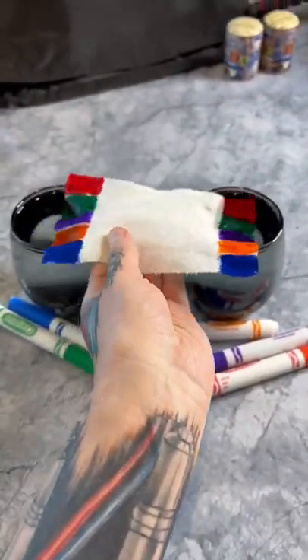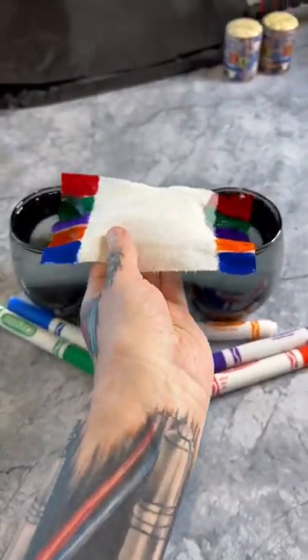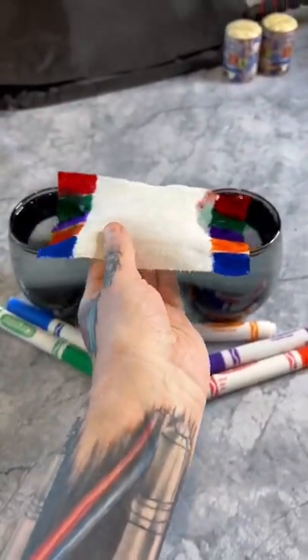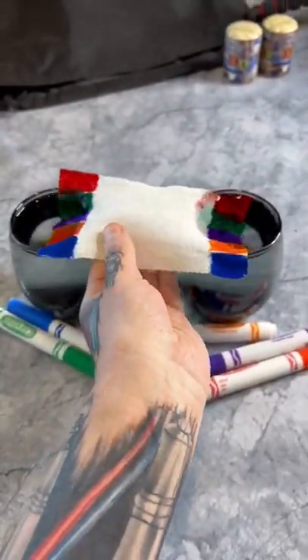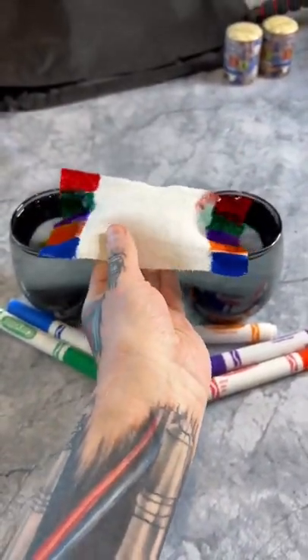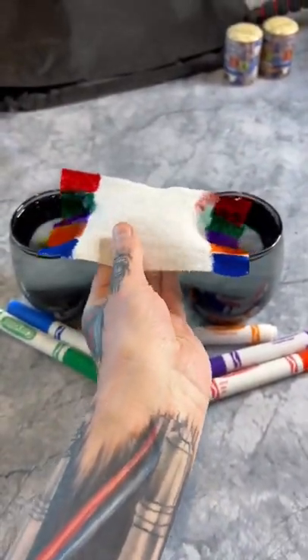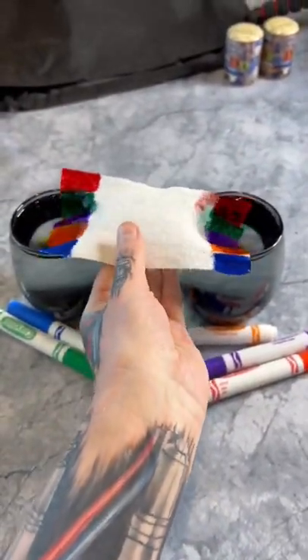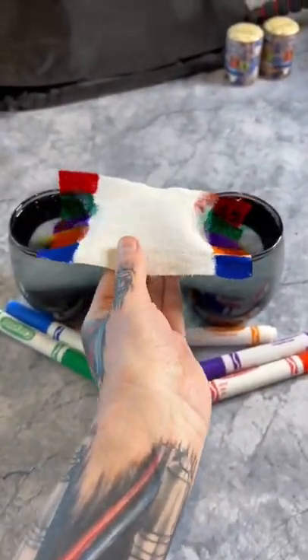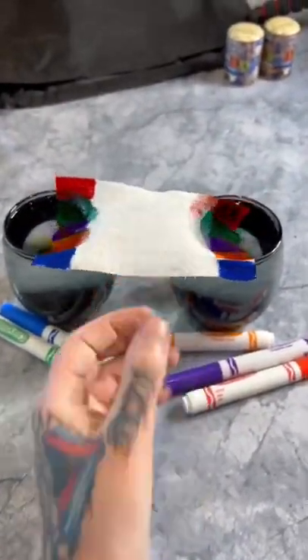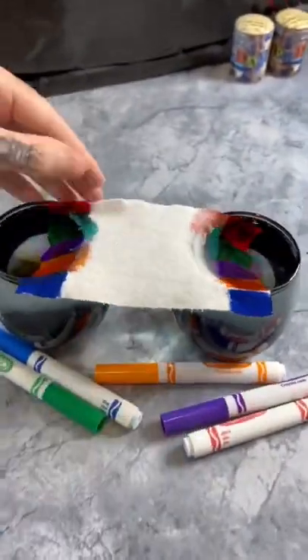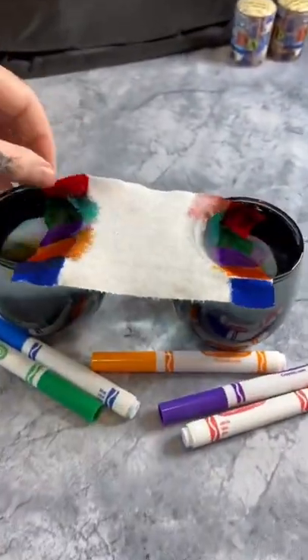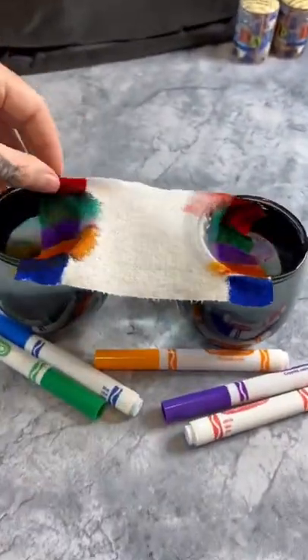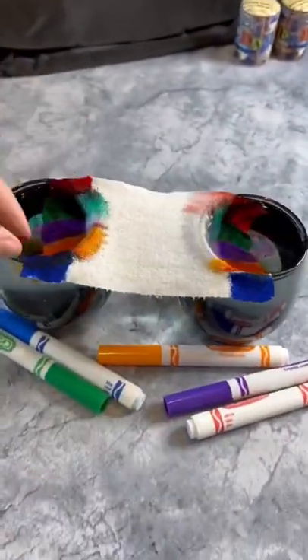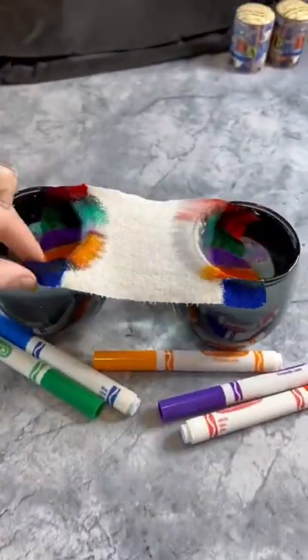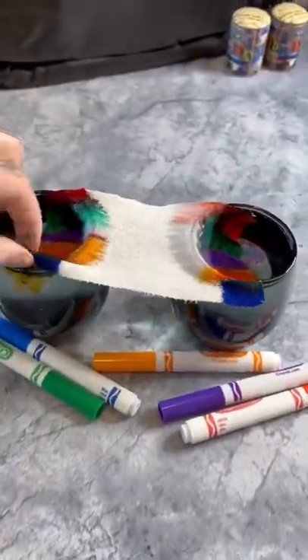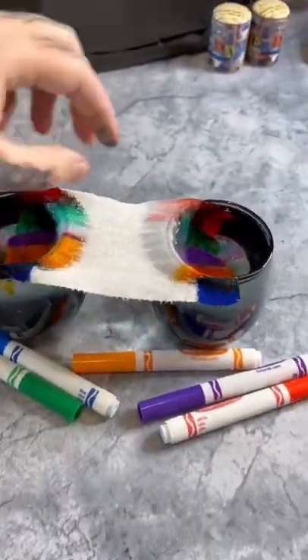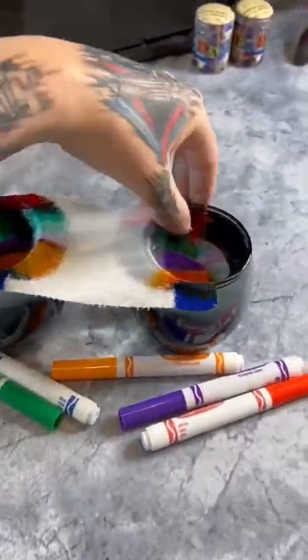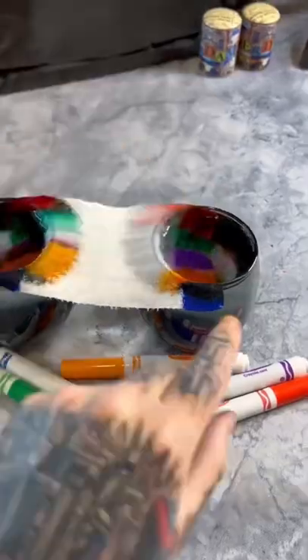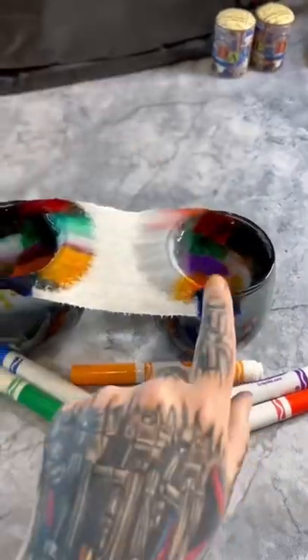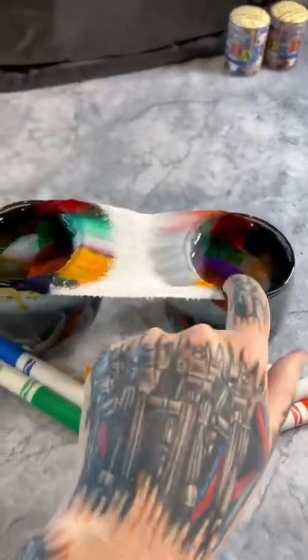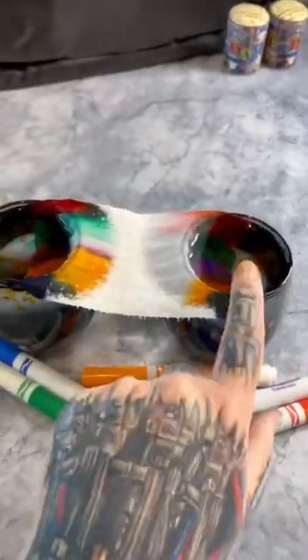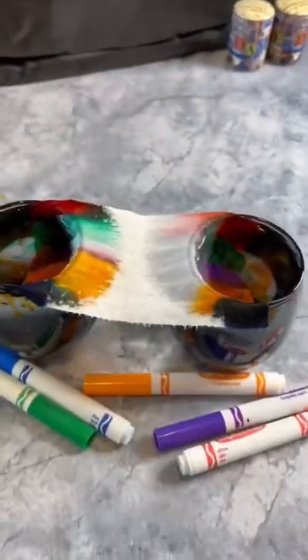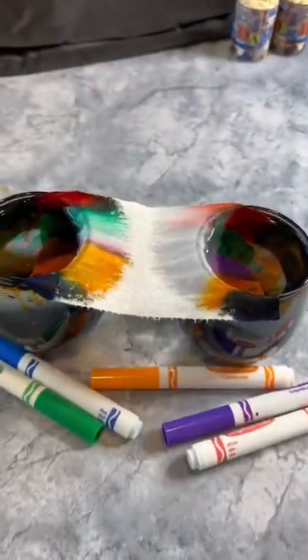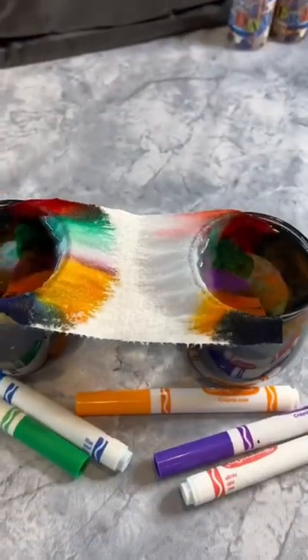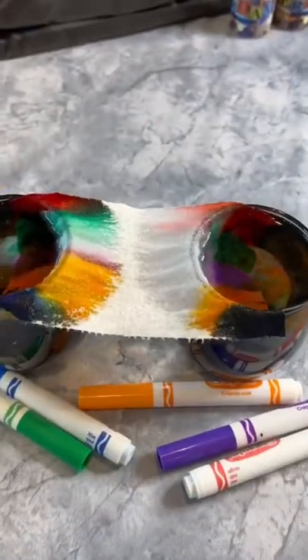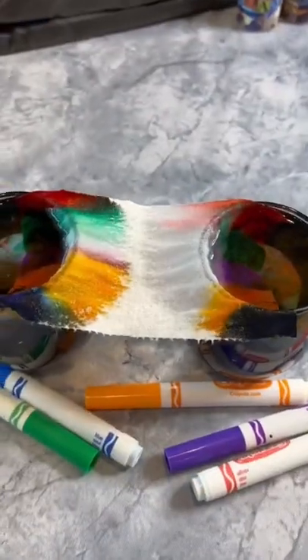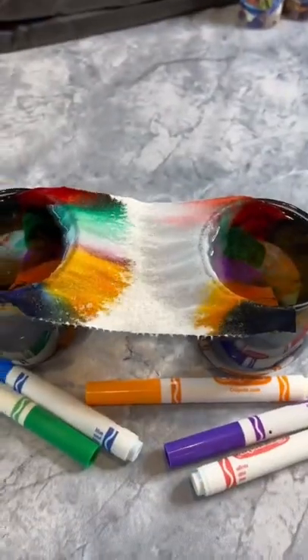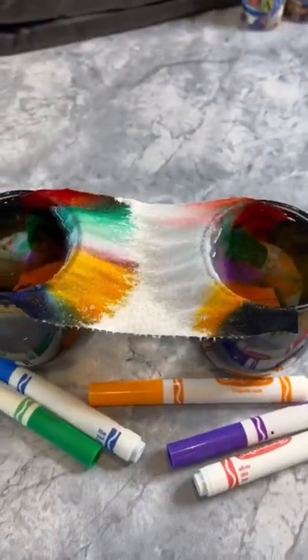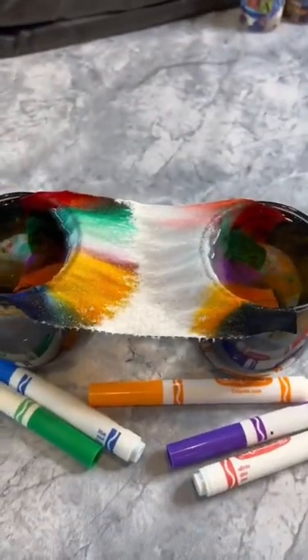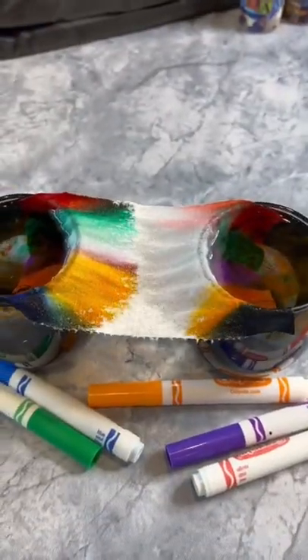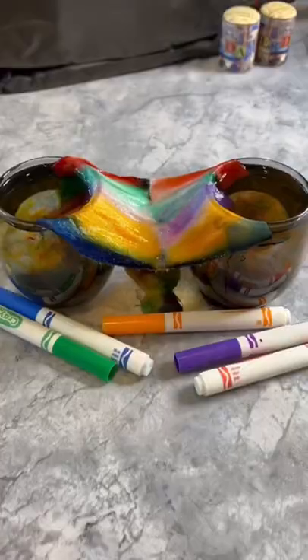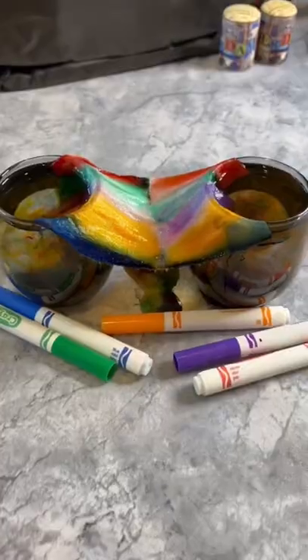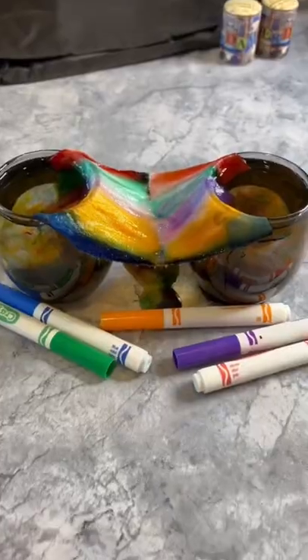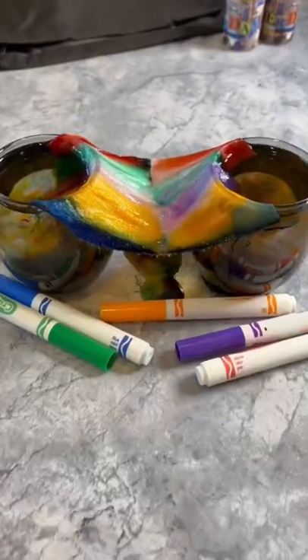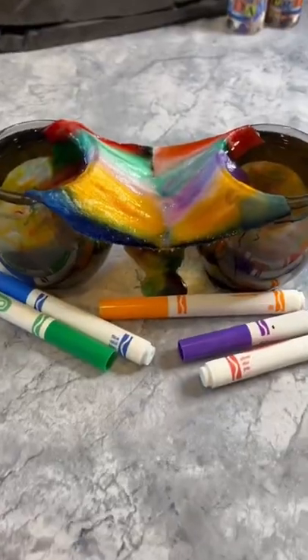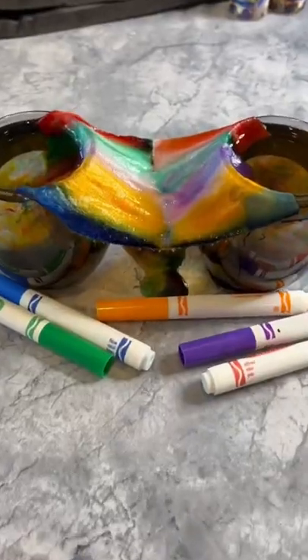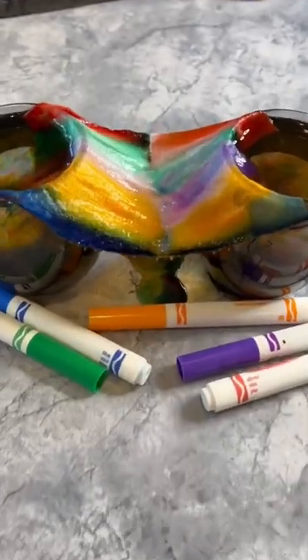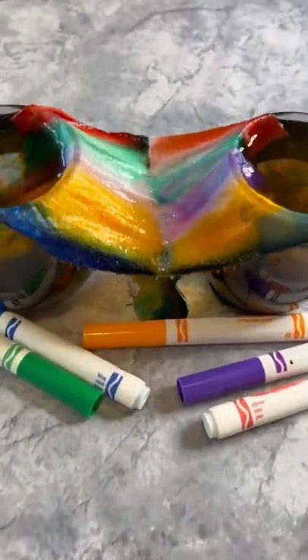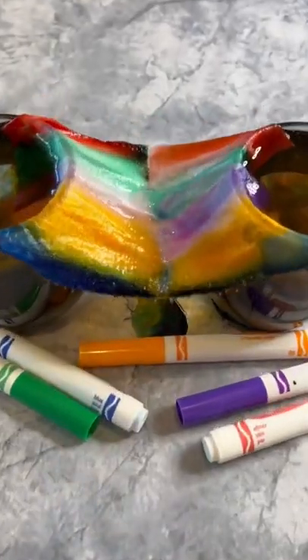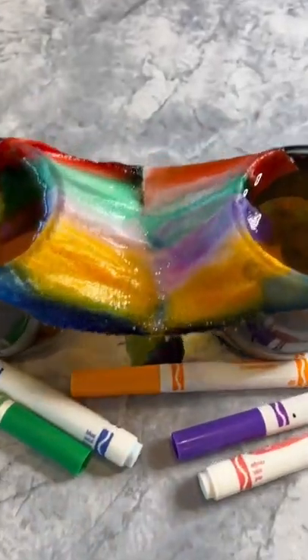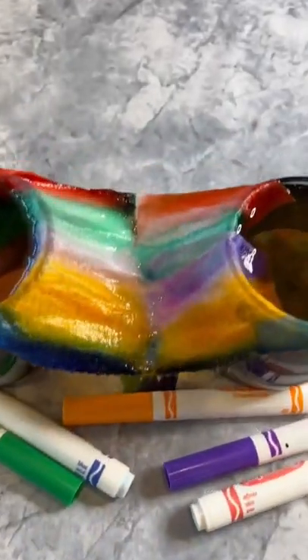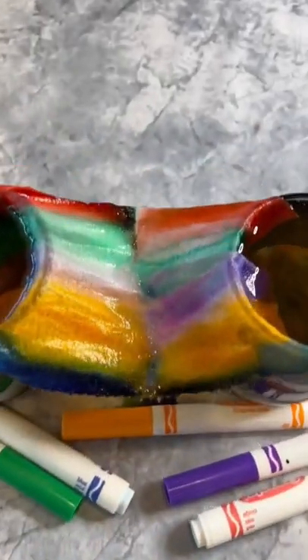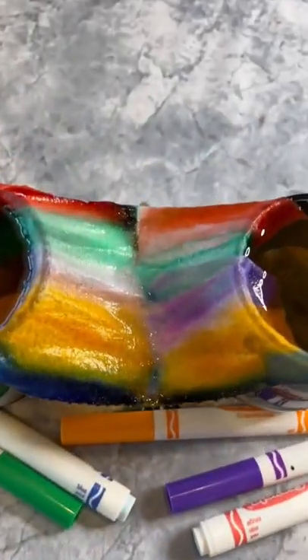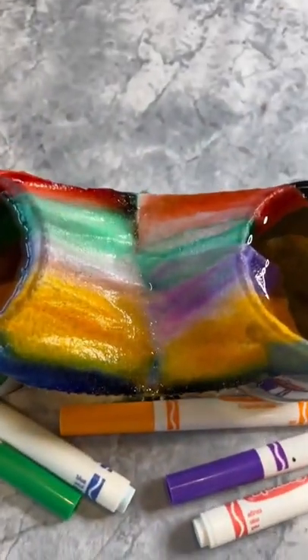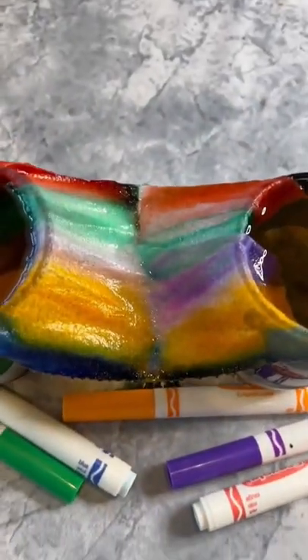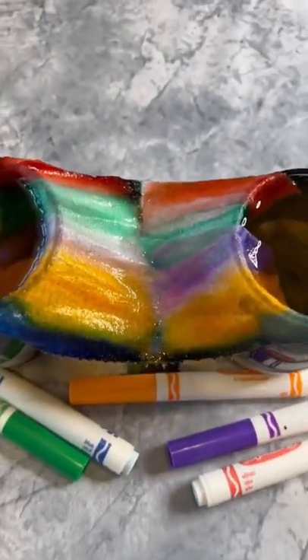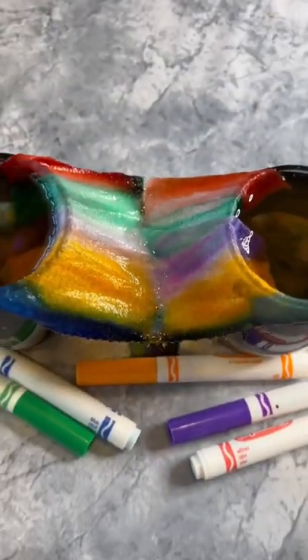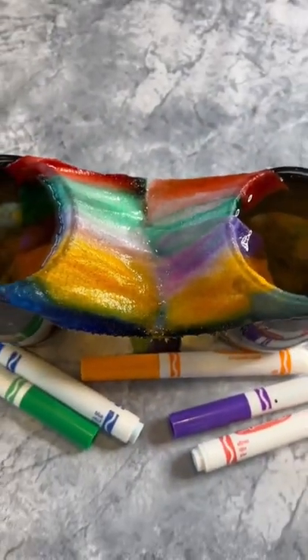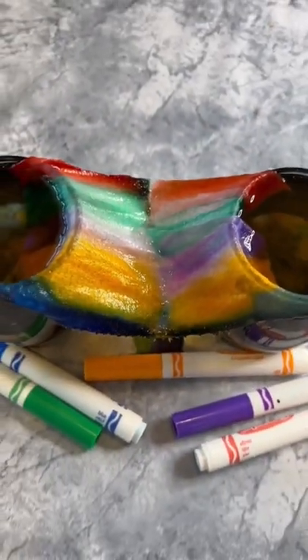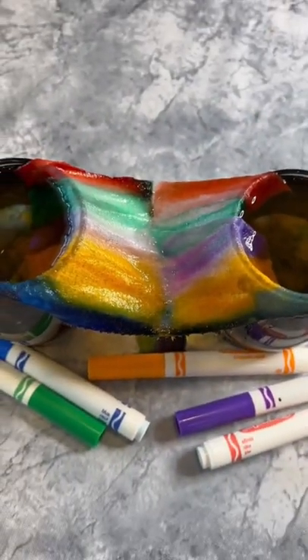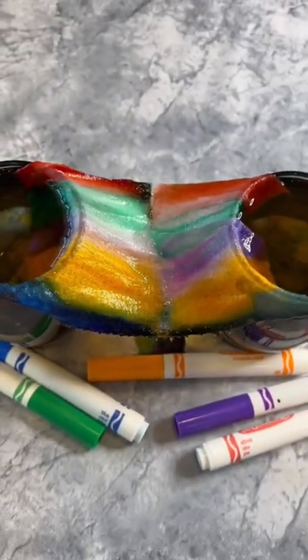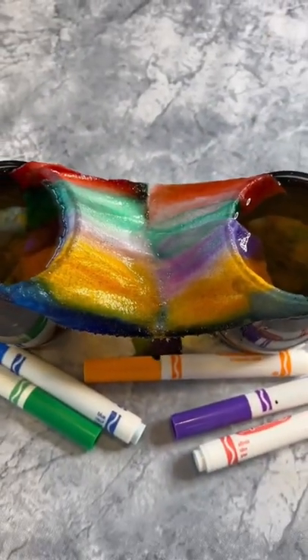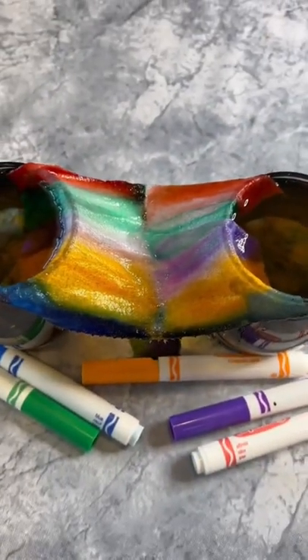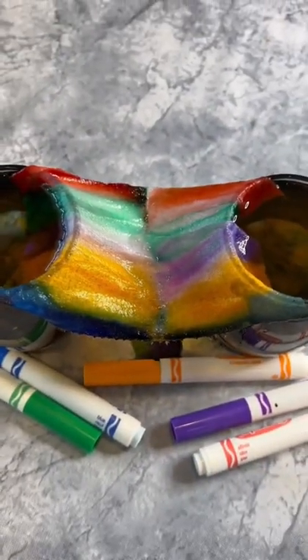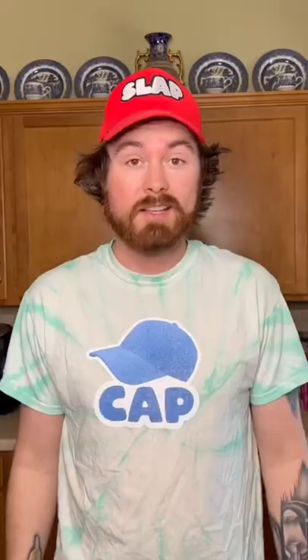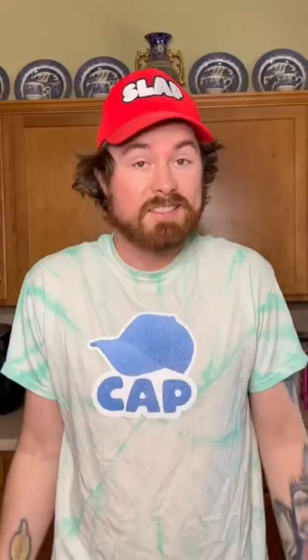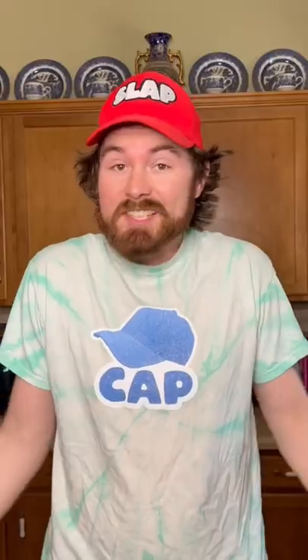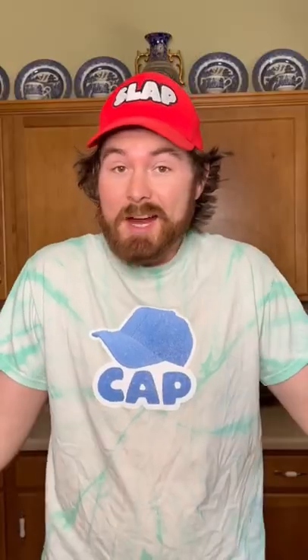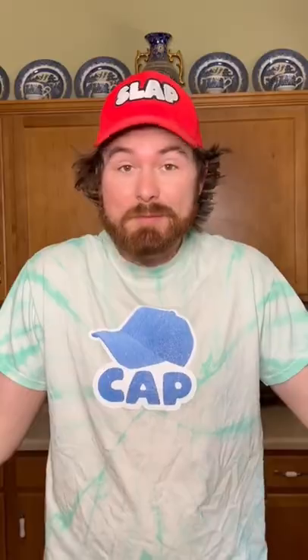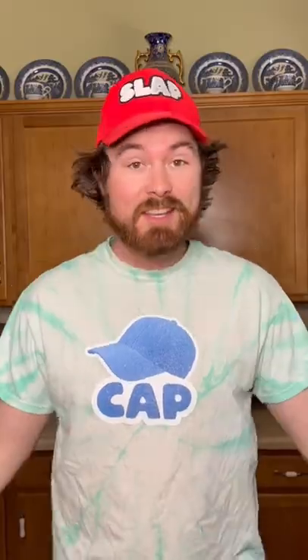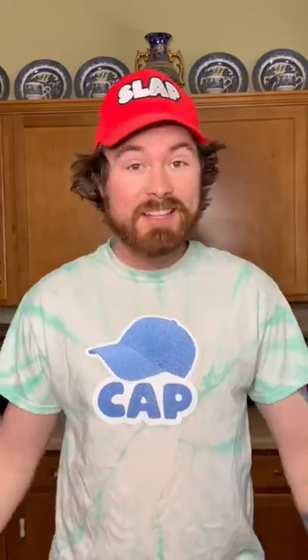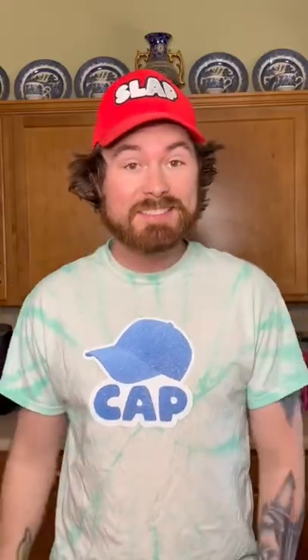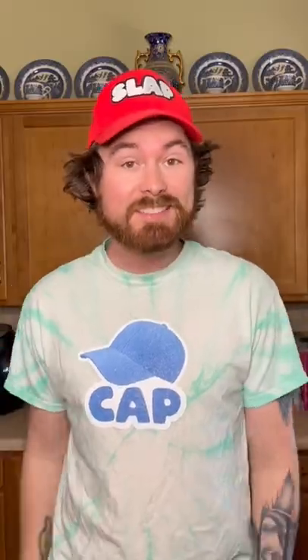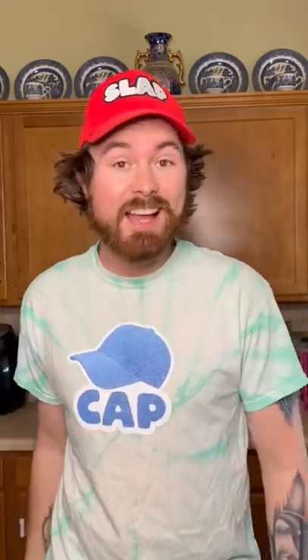Here we go. Oh my gosh! It worked! It's time to get slapped!